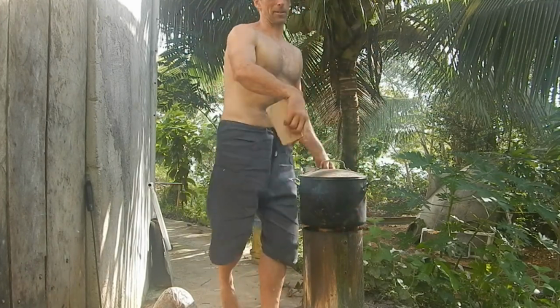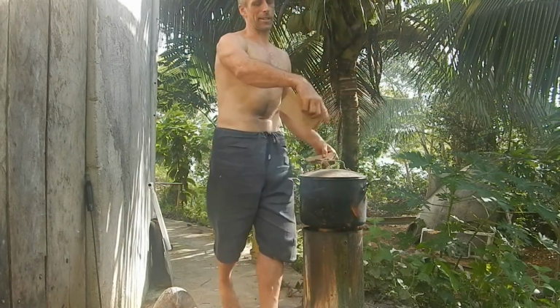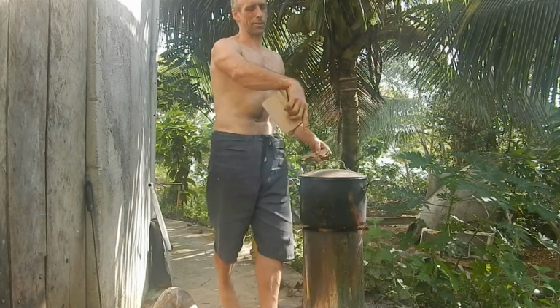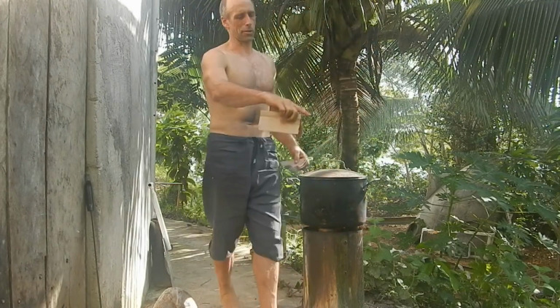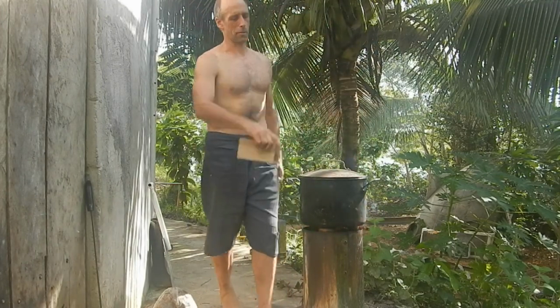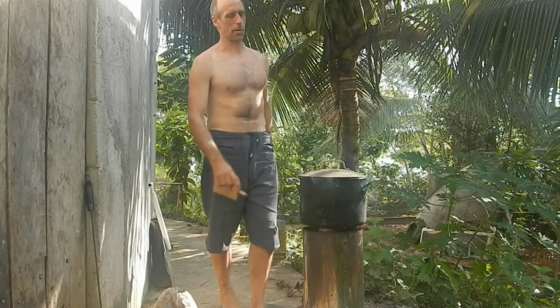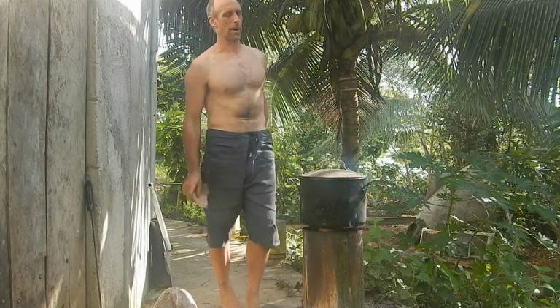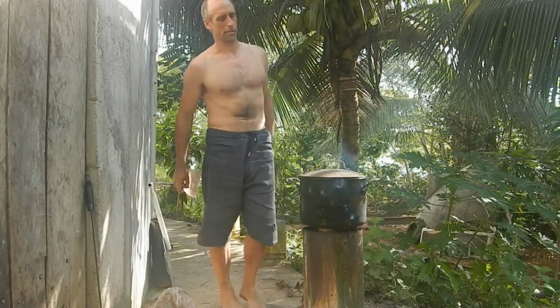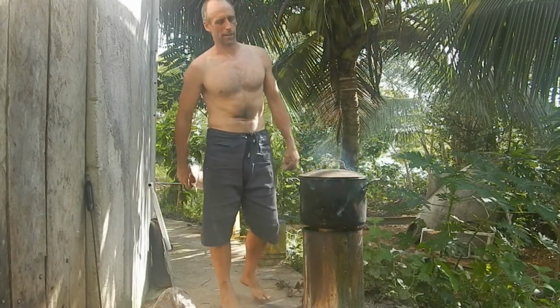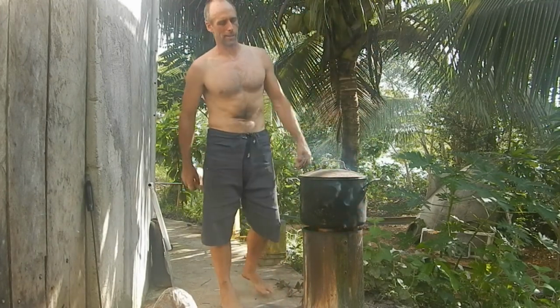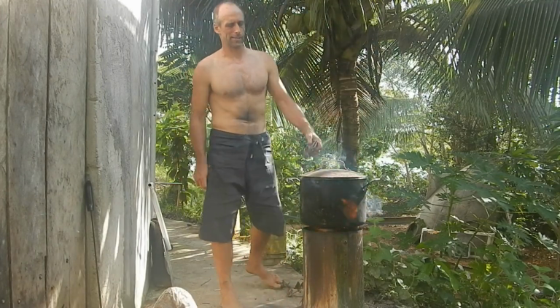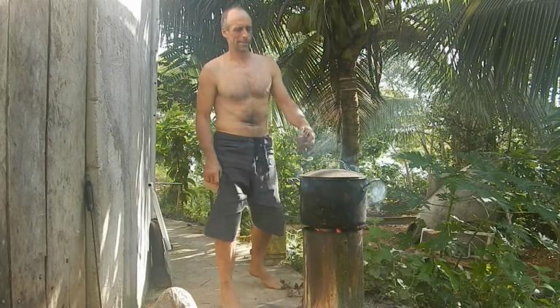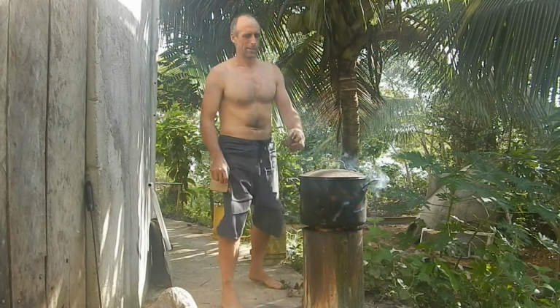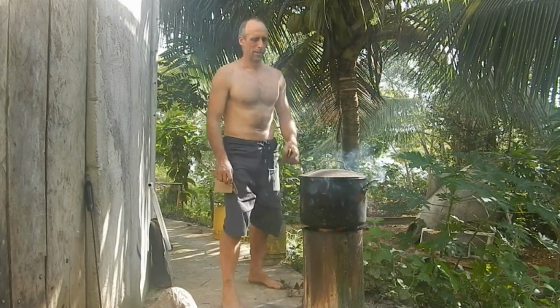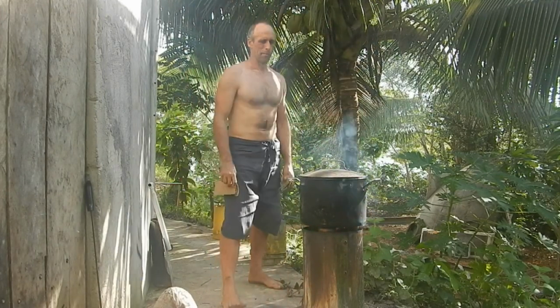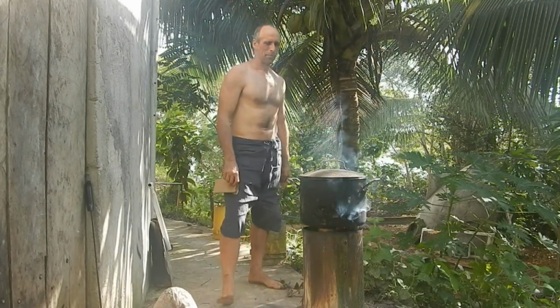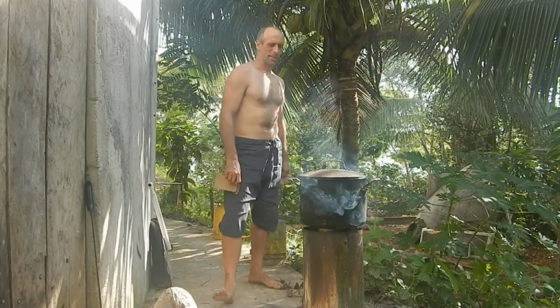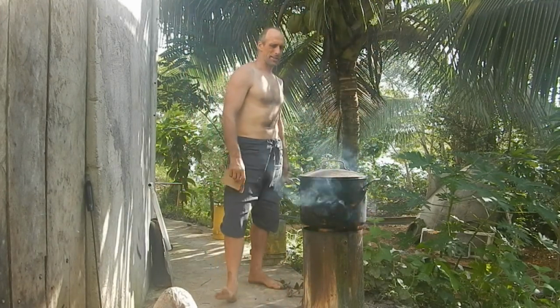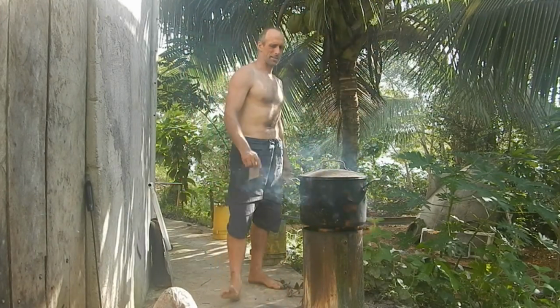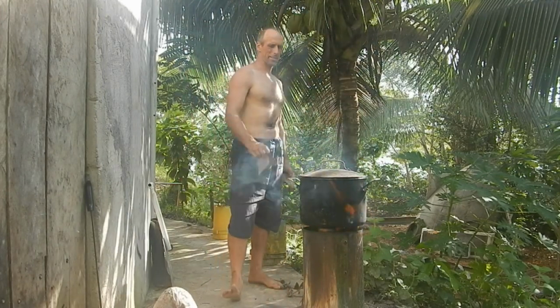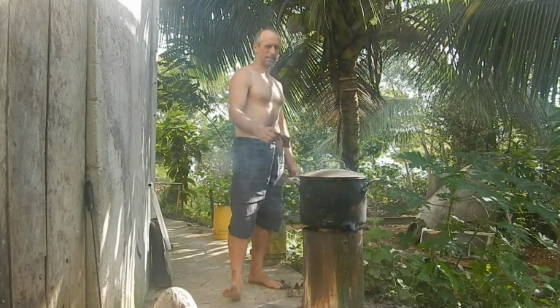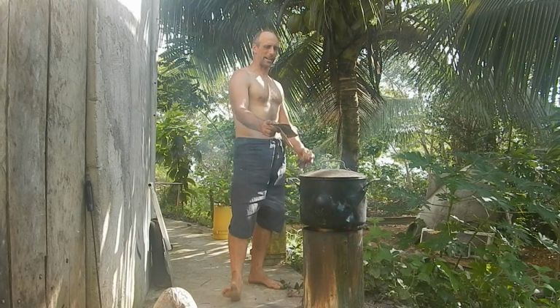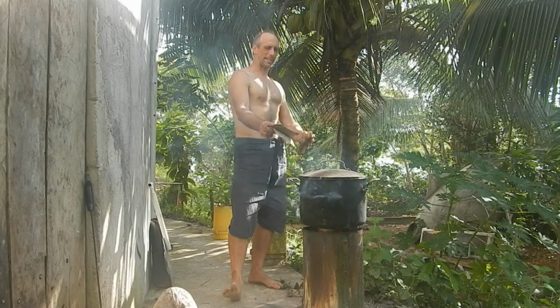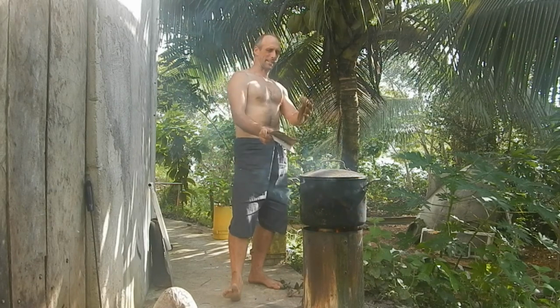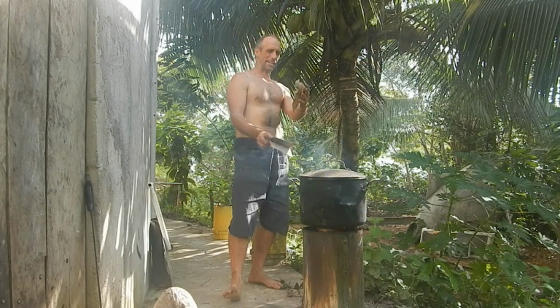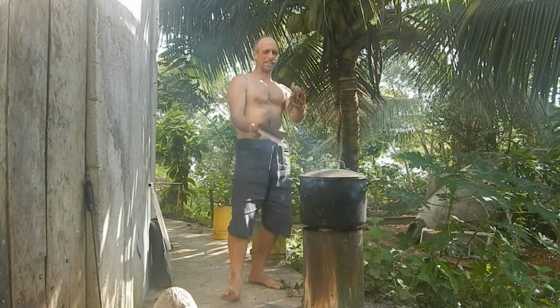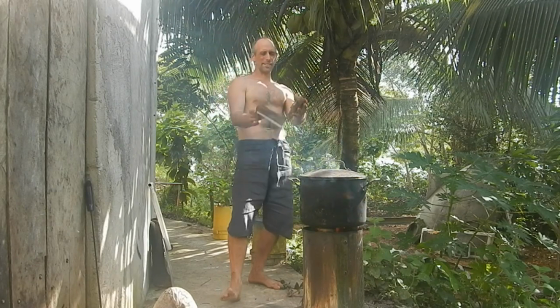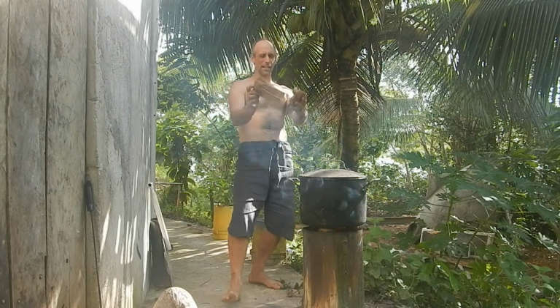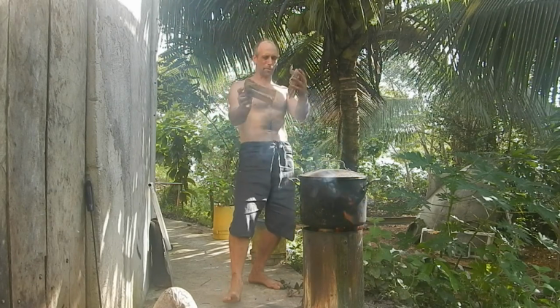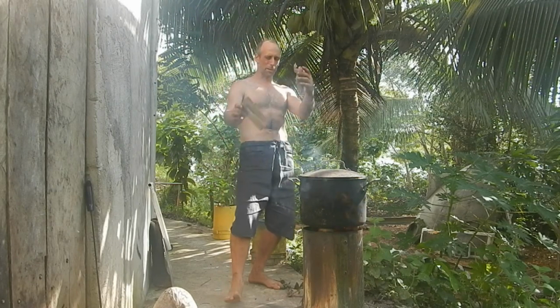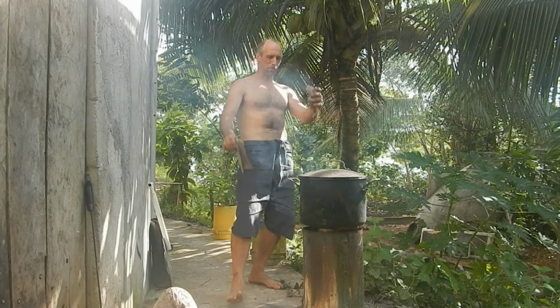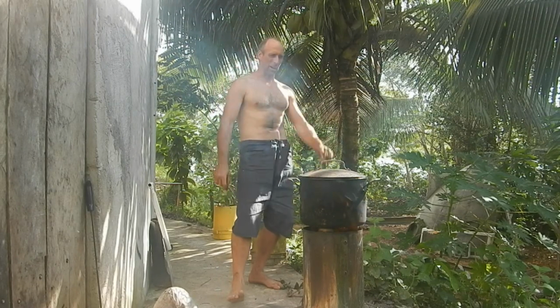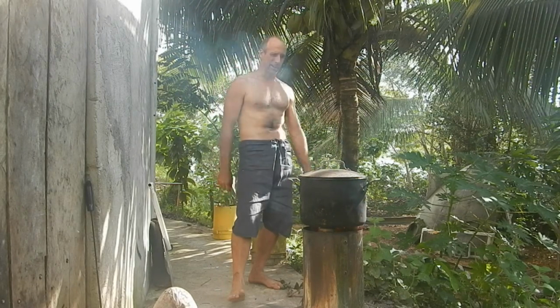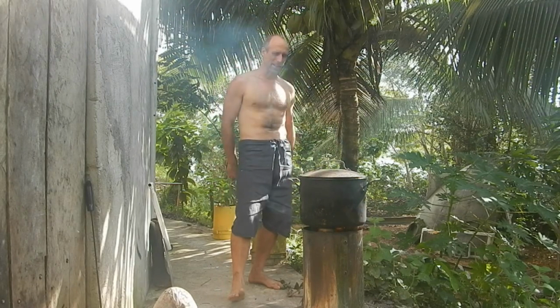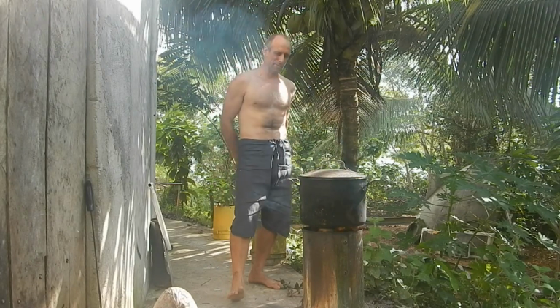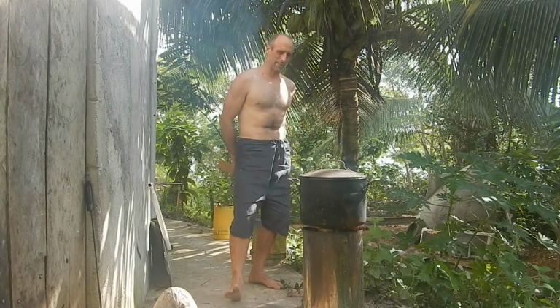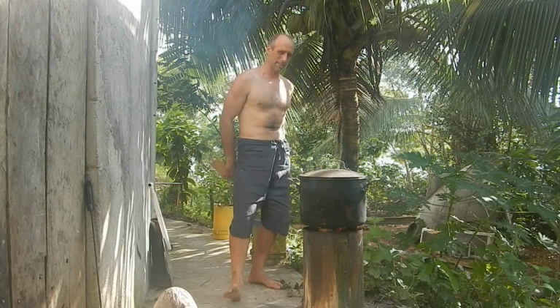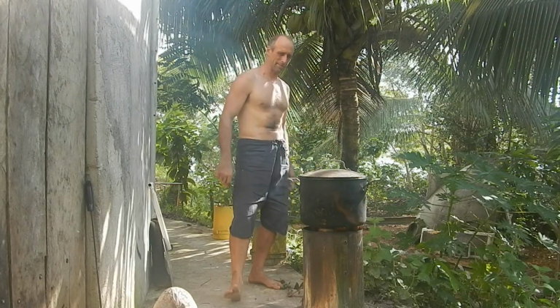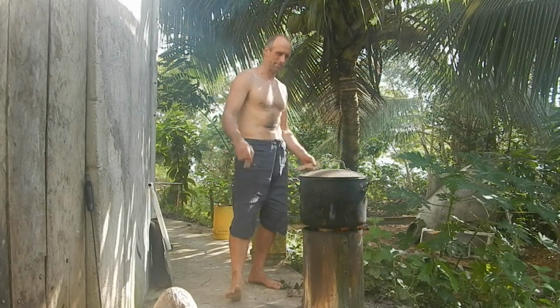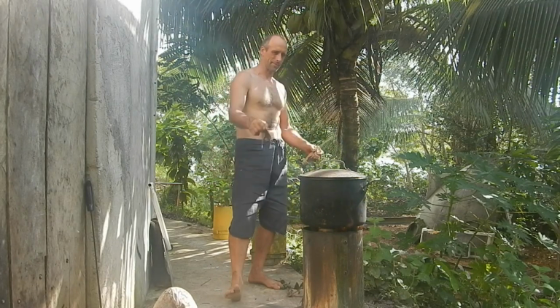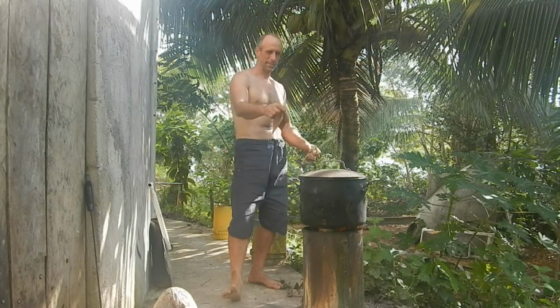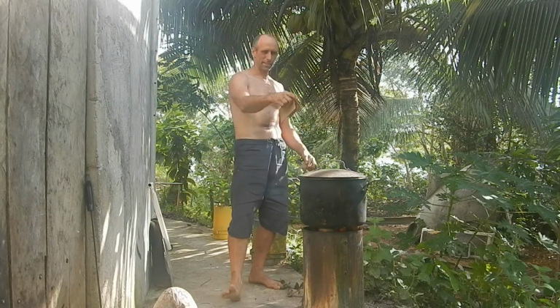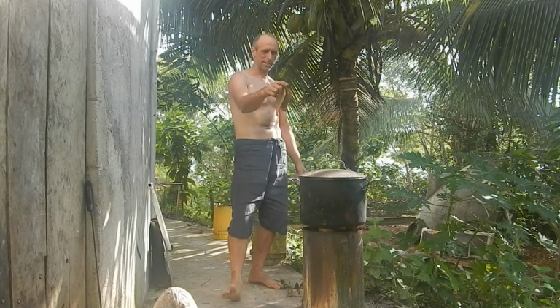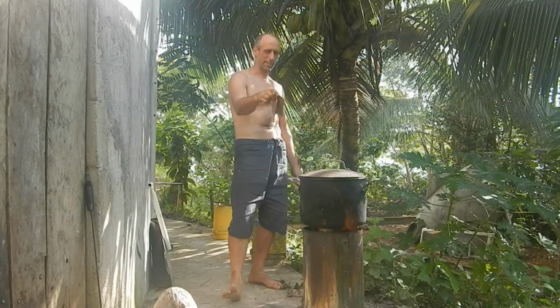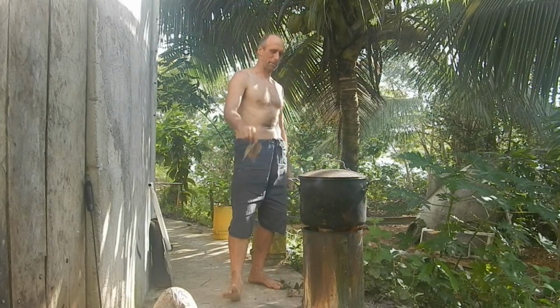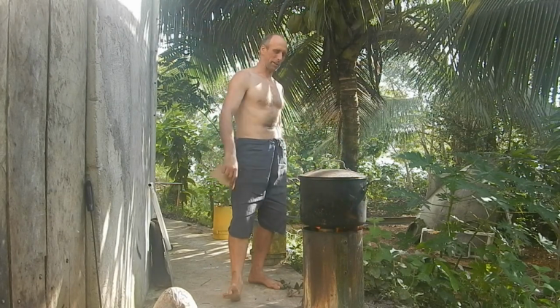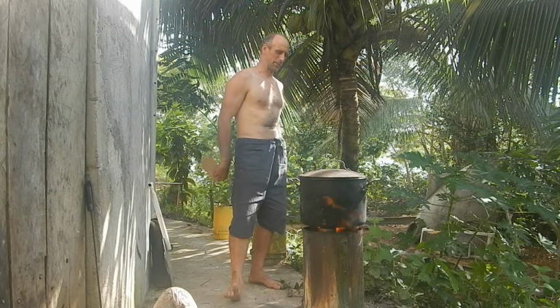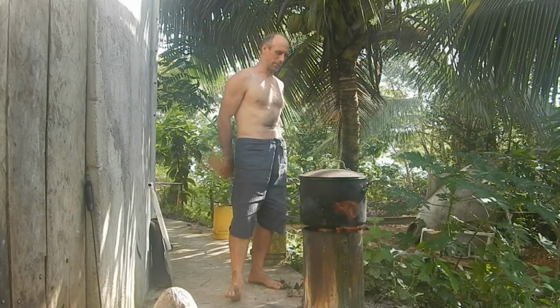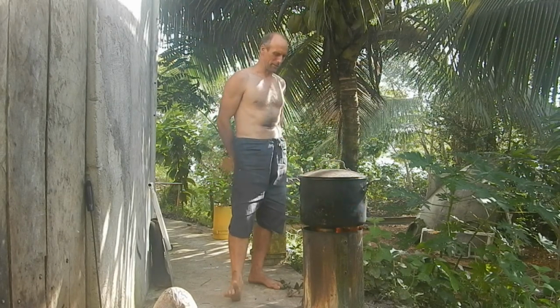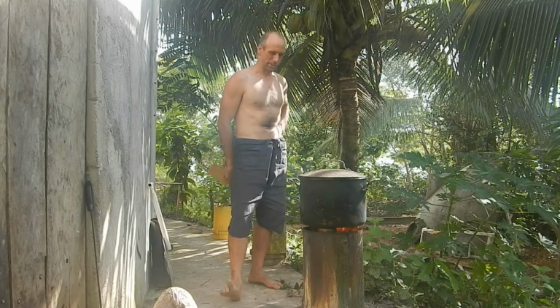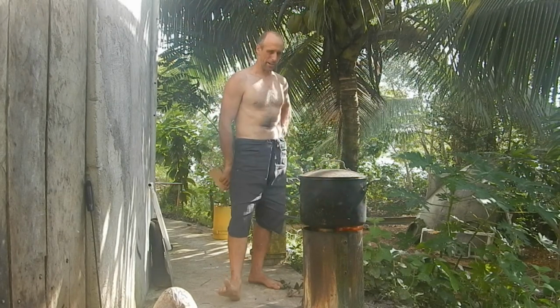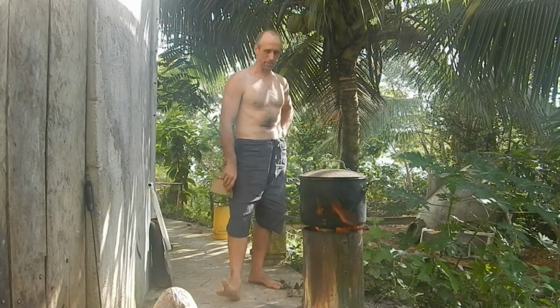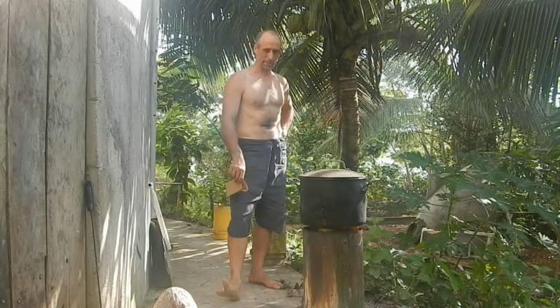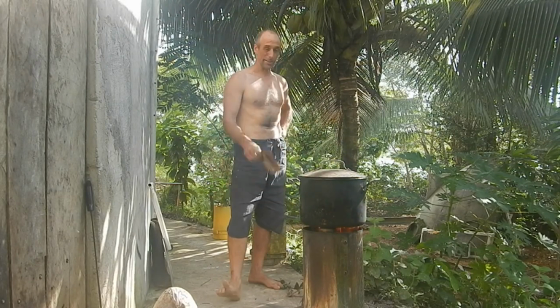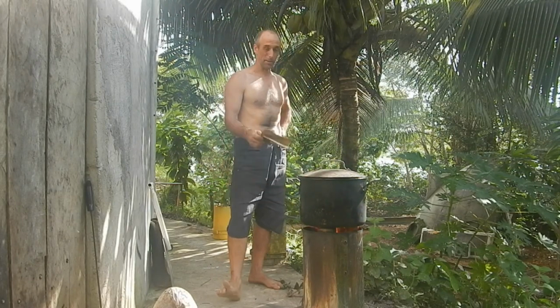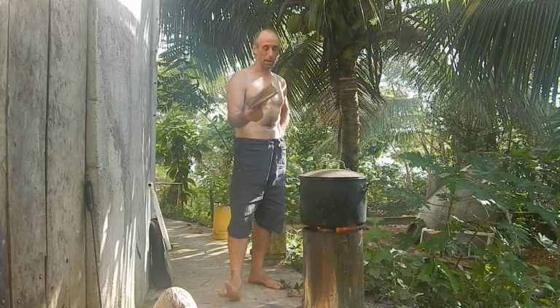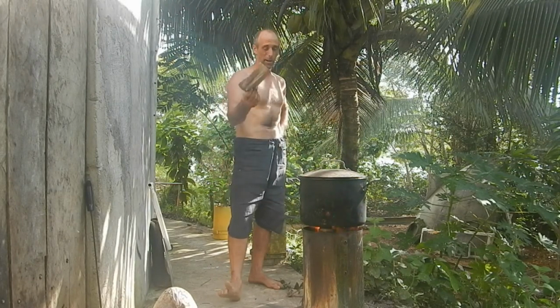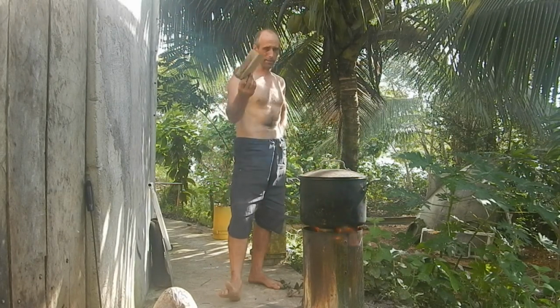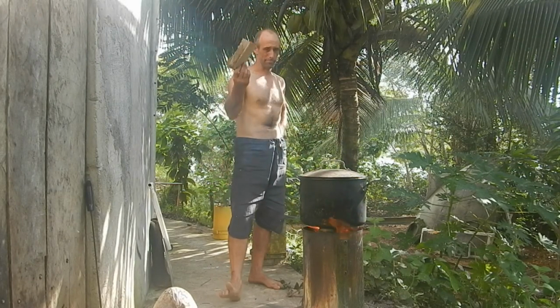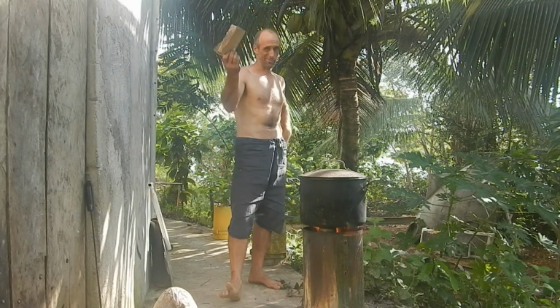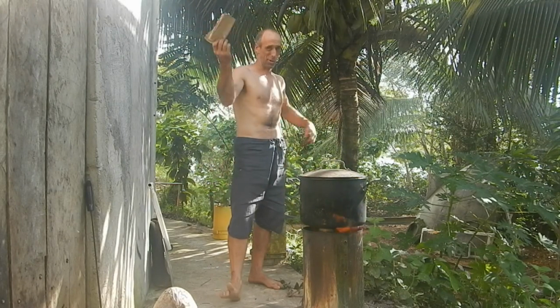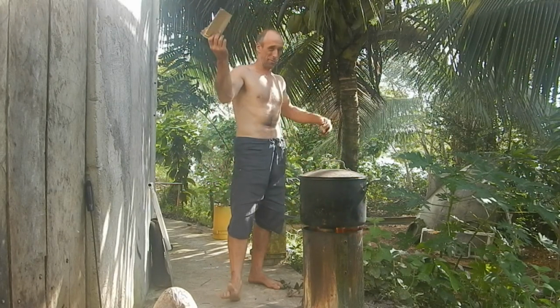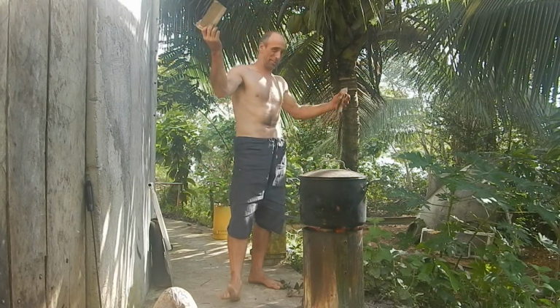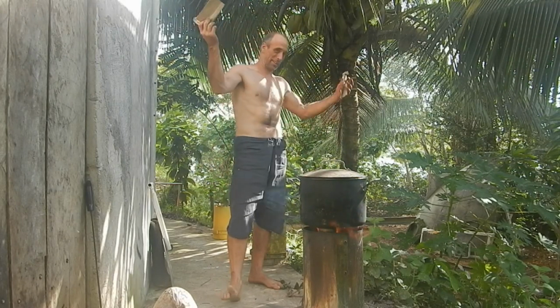The reason I turn the pot around is just in case the heat's coming up uneven. That way it'll even it out in the pot, hopefully.